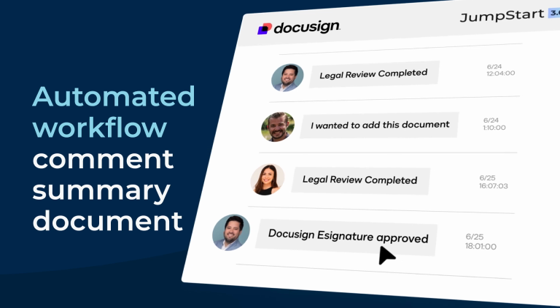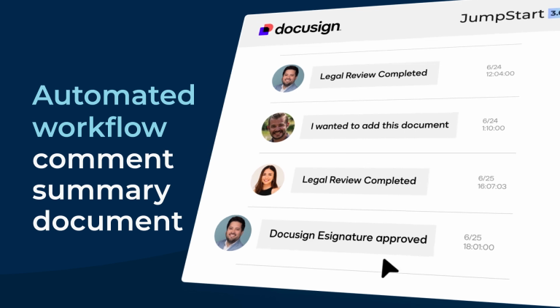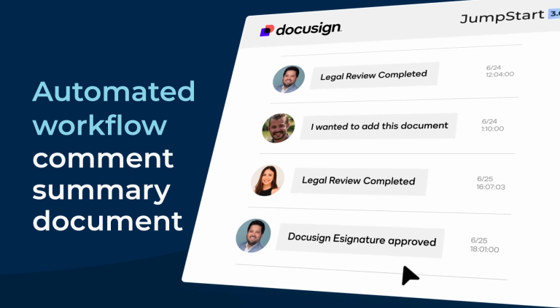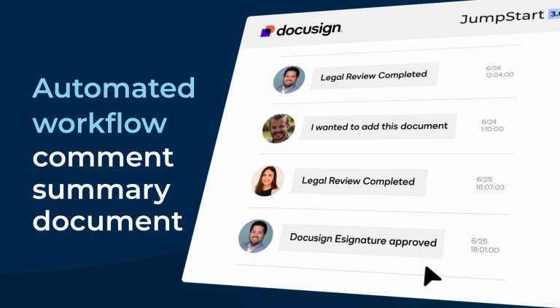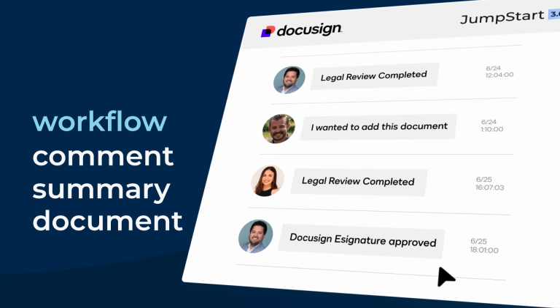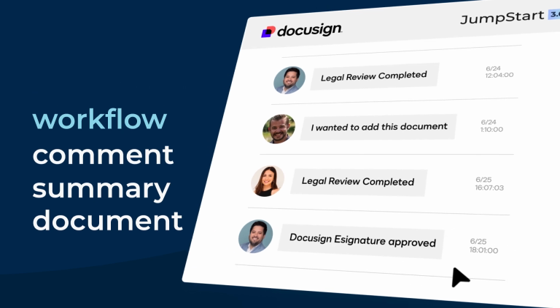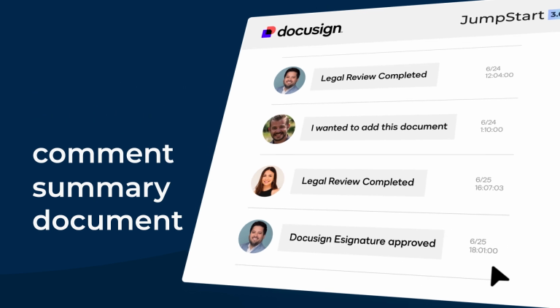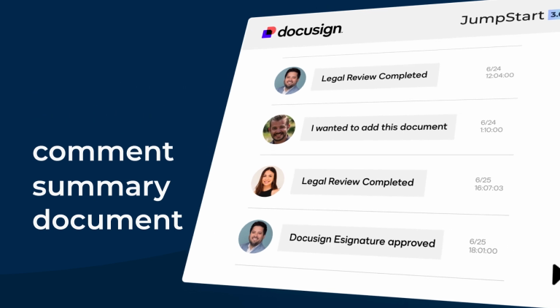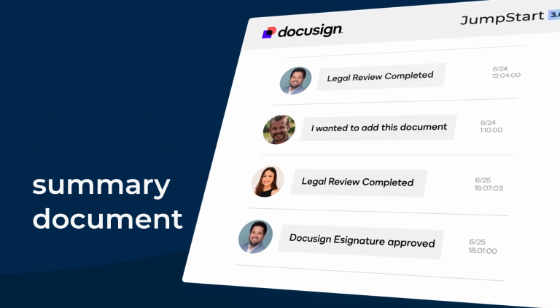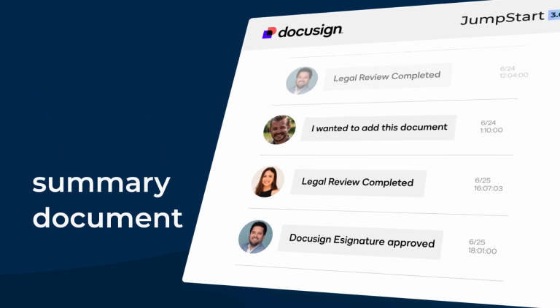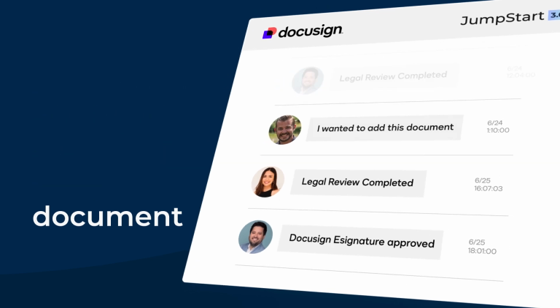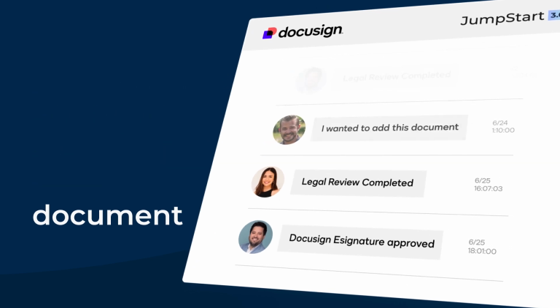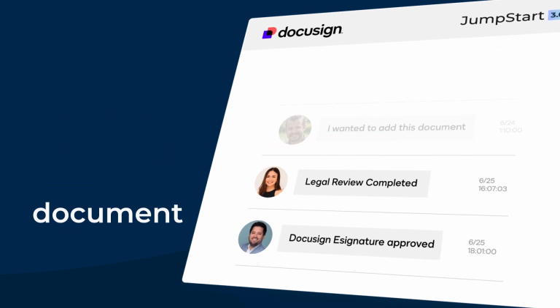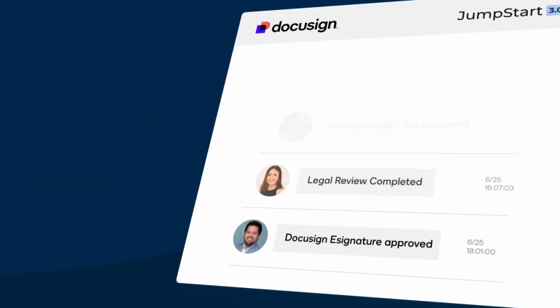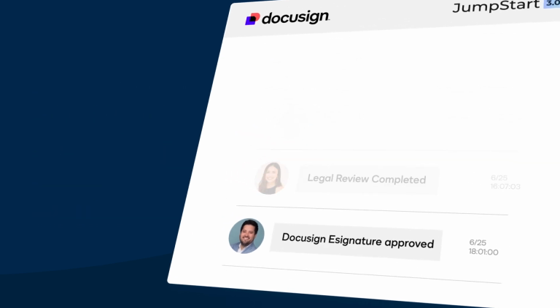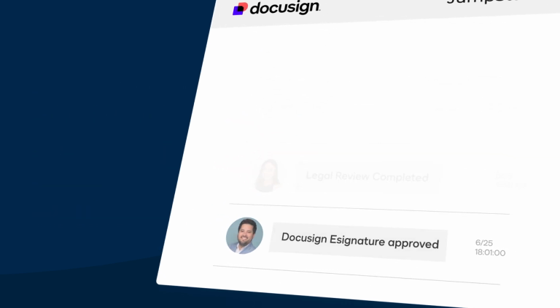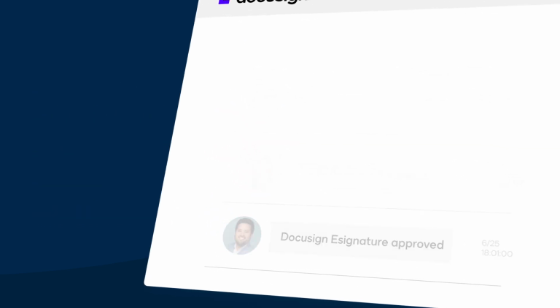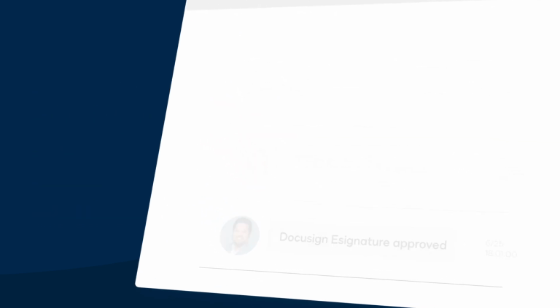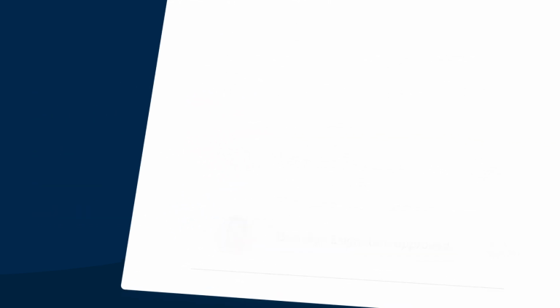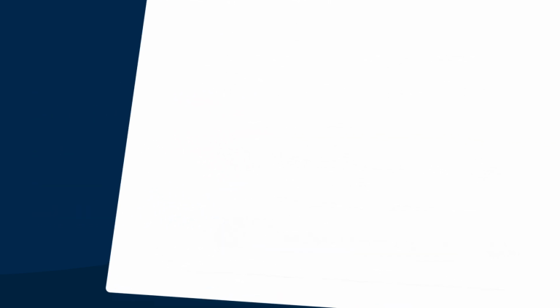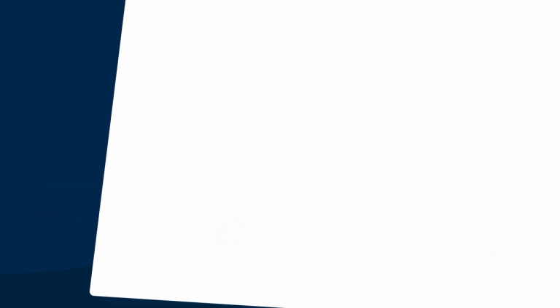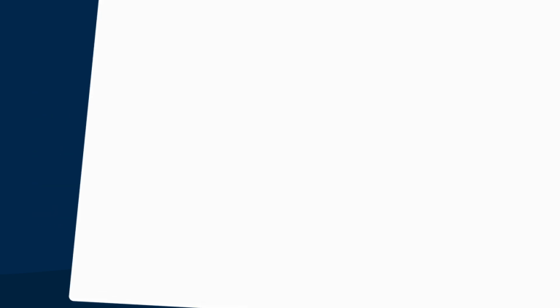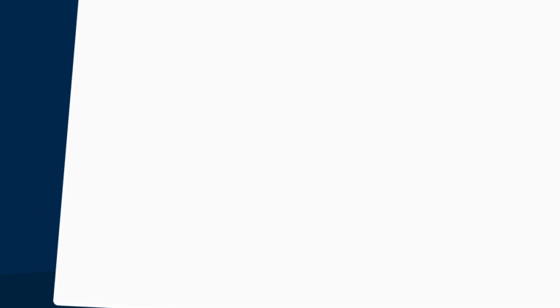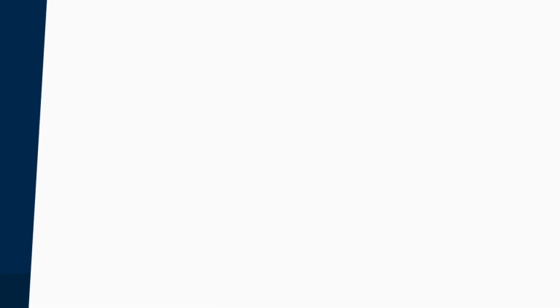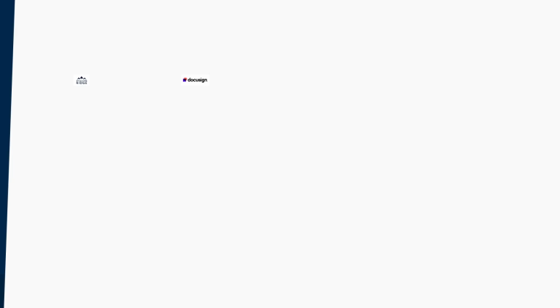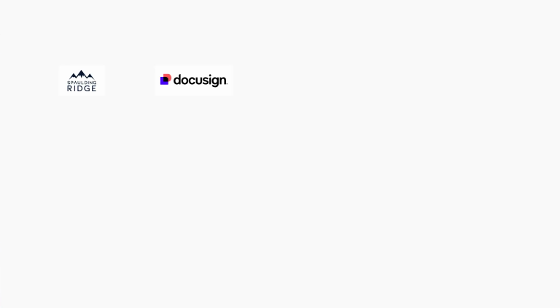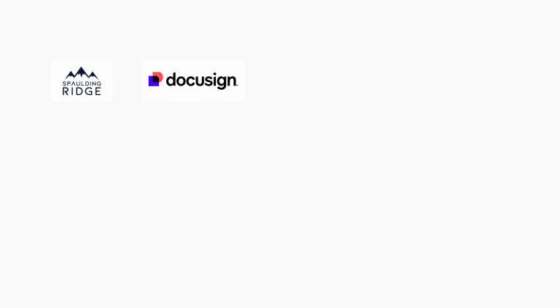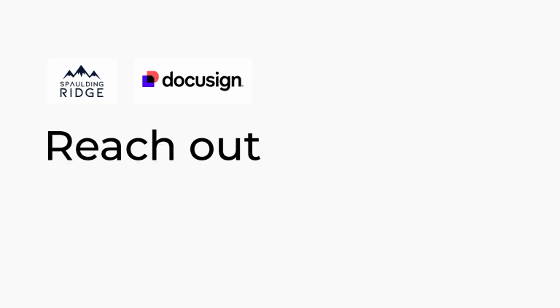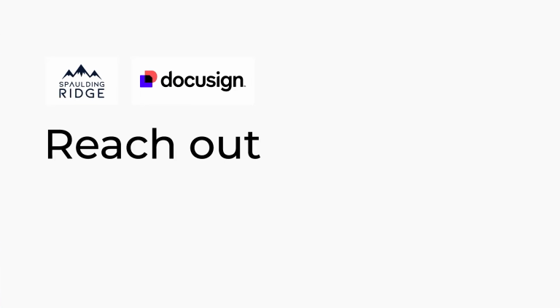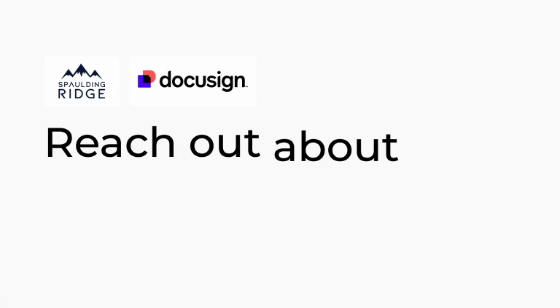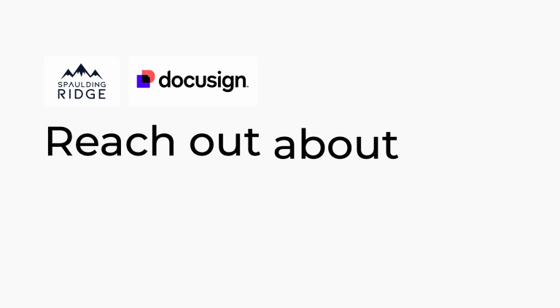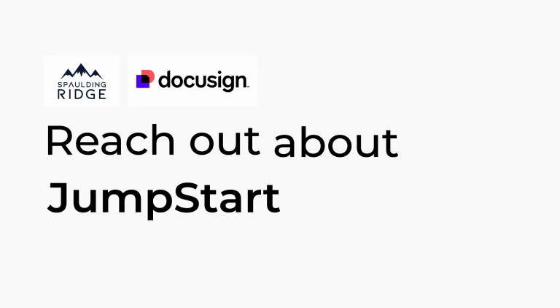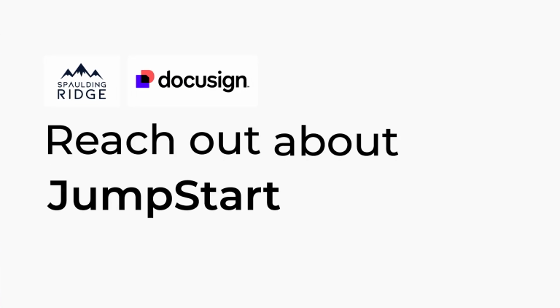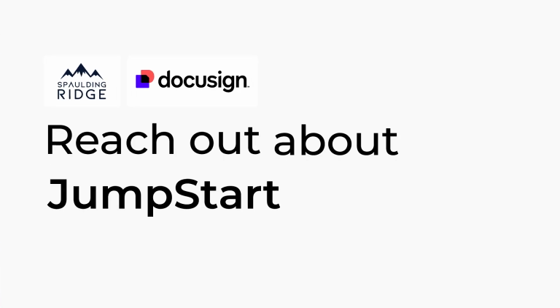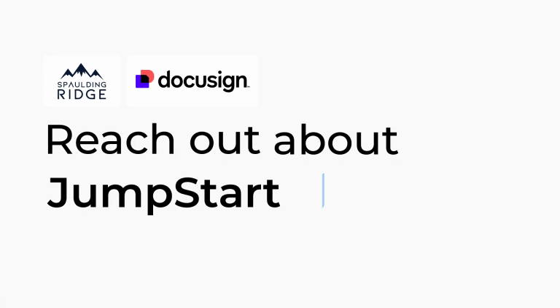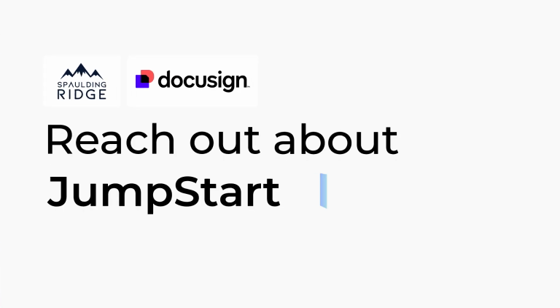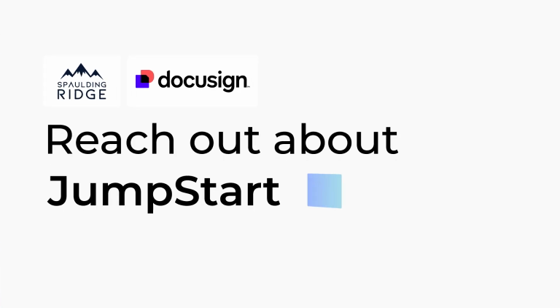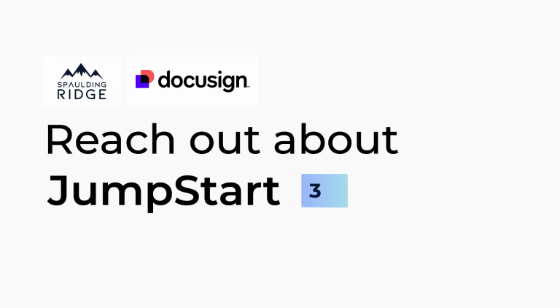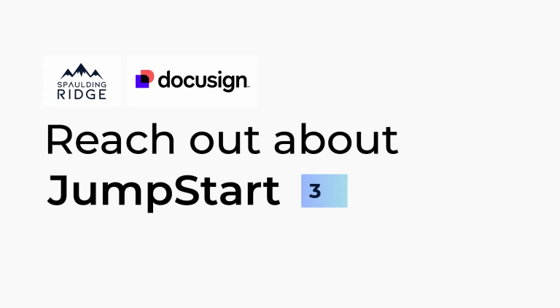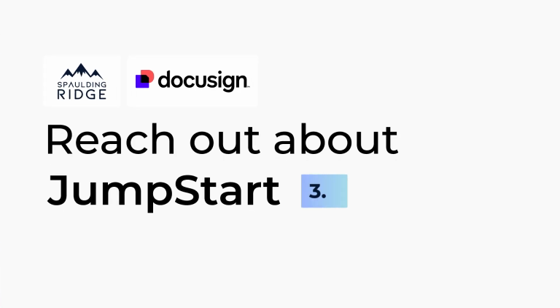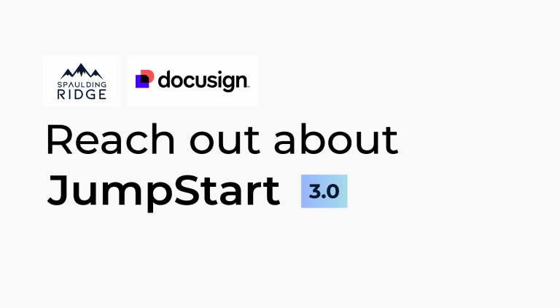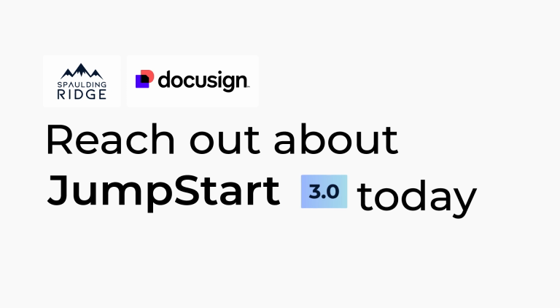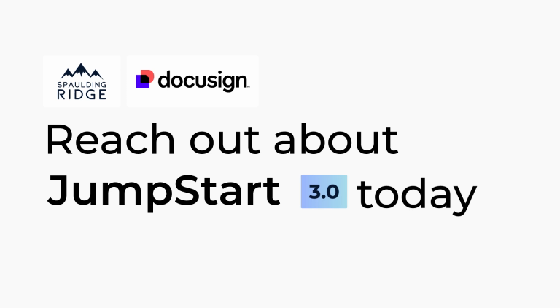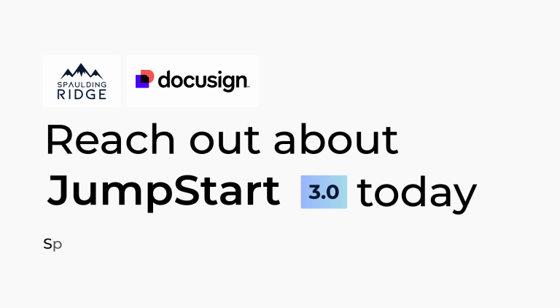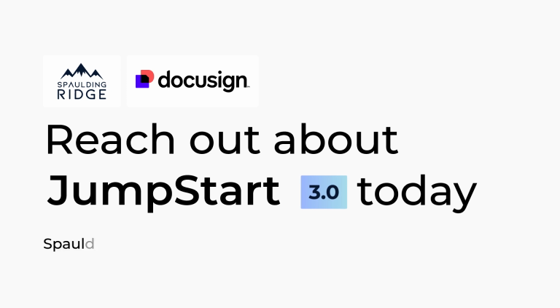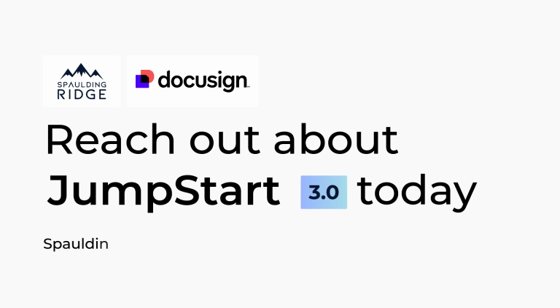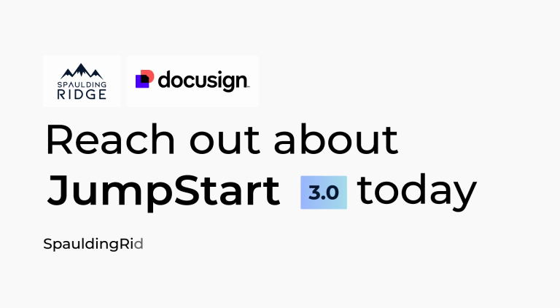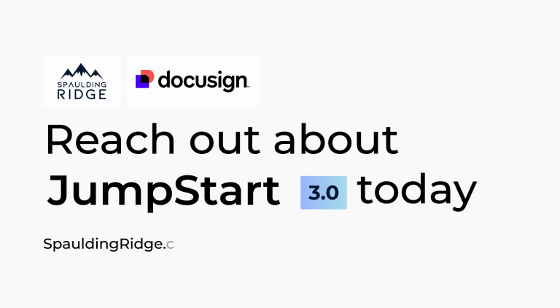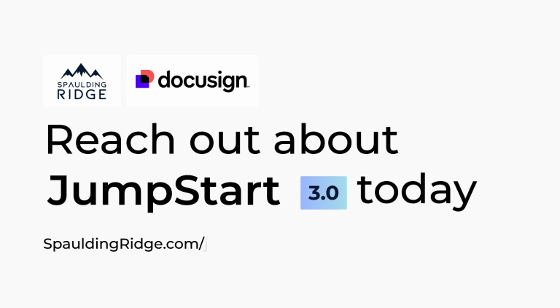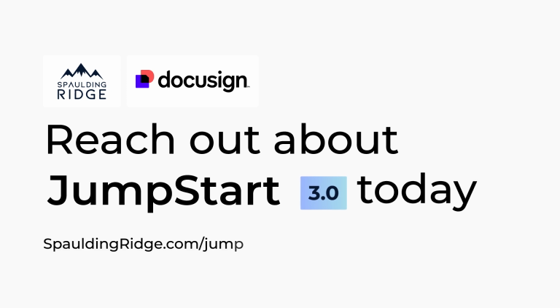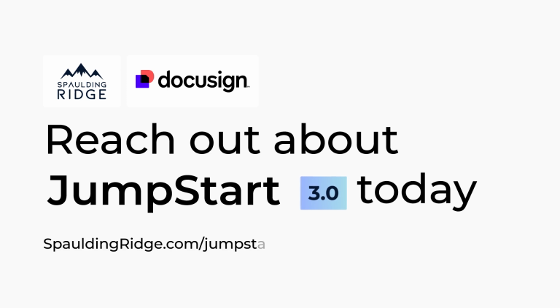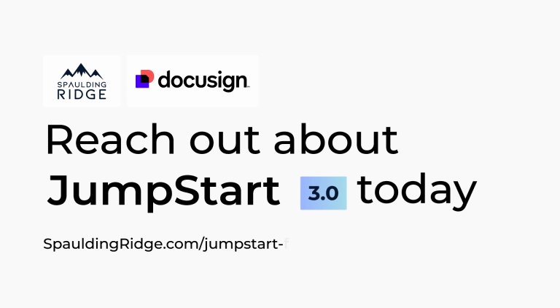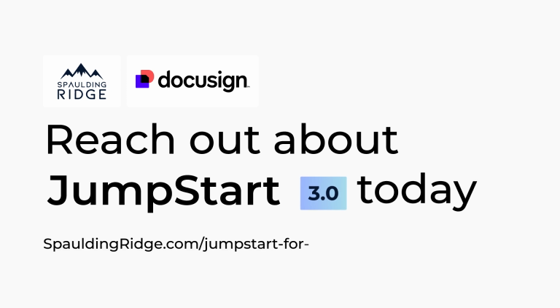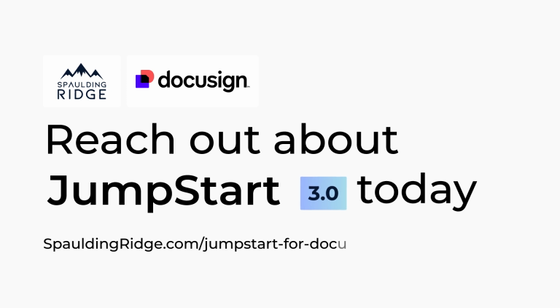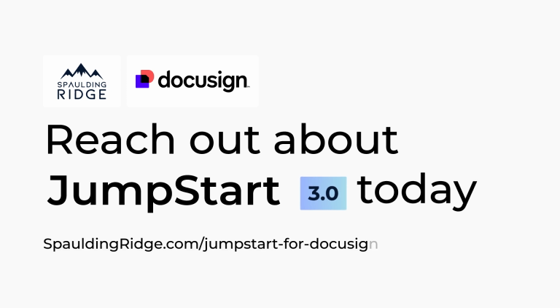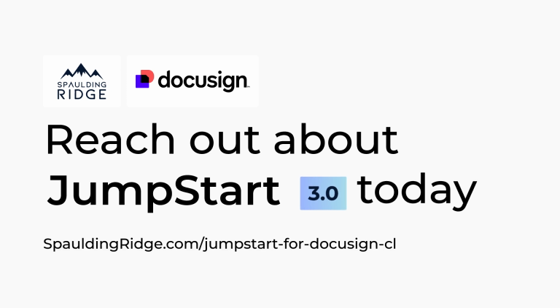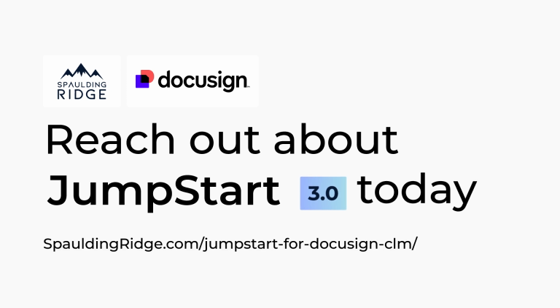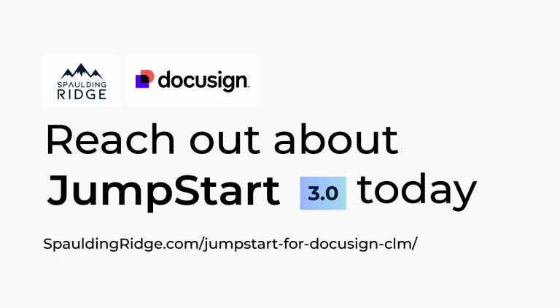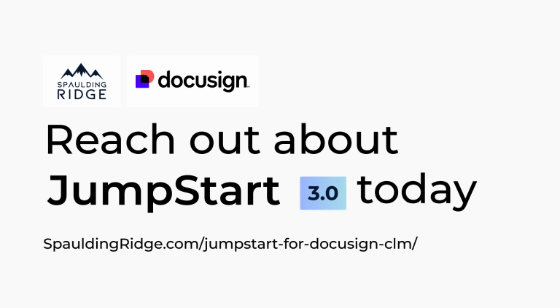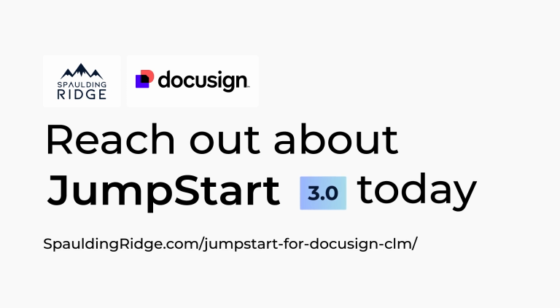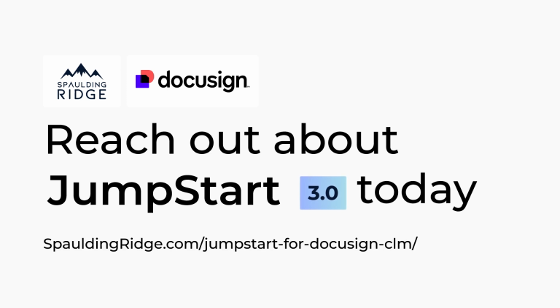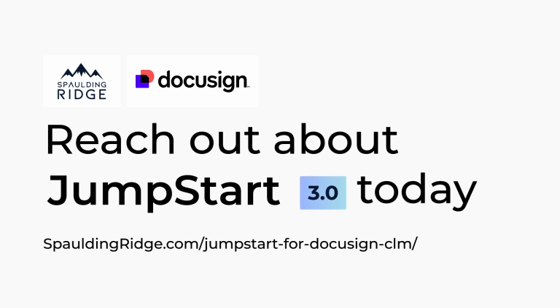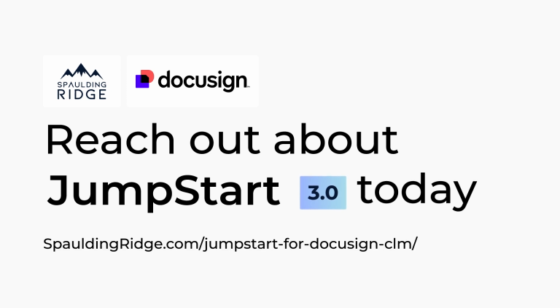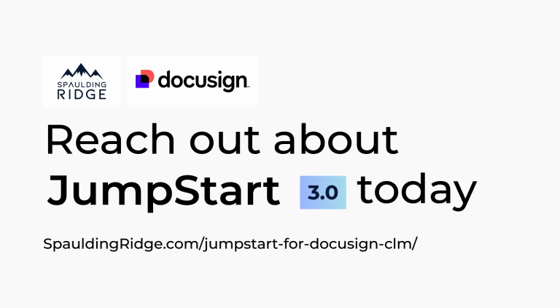Looking for an enterprise-grade package to get started with DocuSign? Reach out to us about Jumpstart 3.0 today!